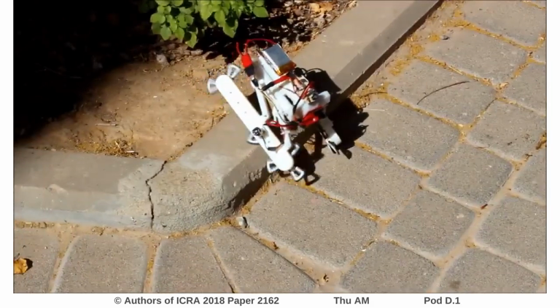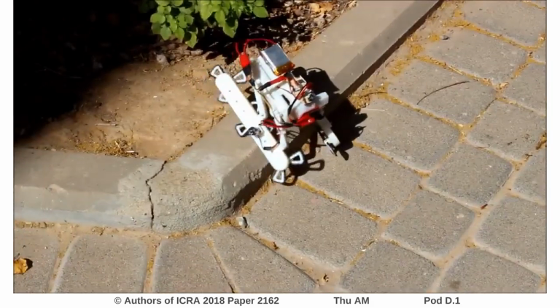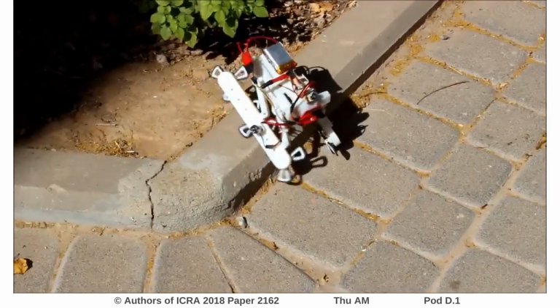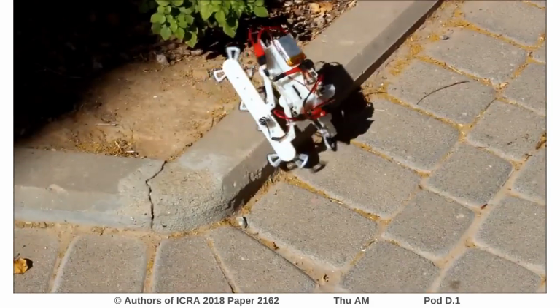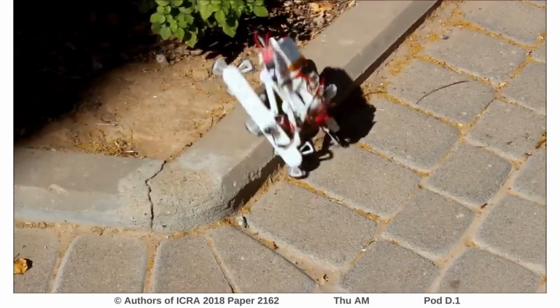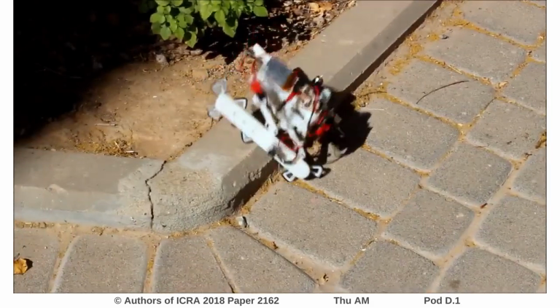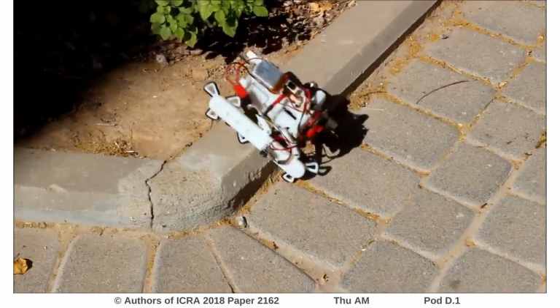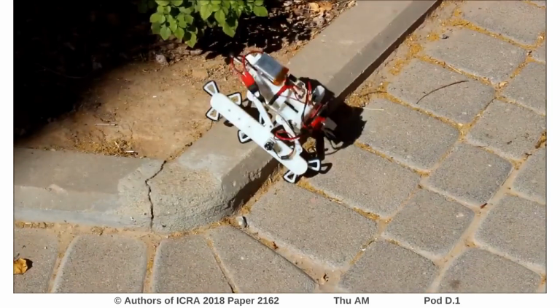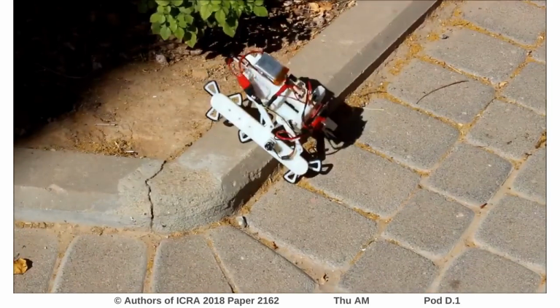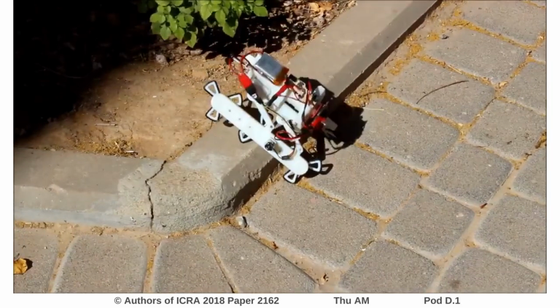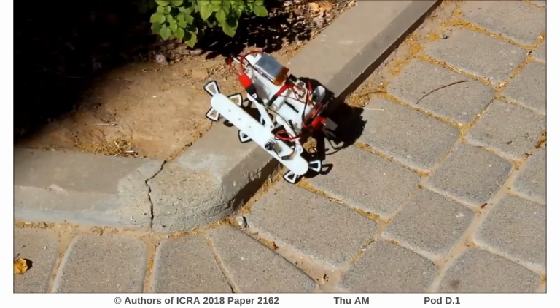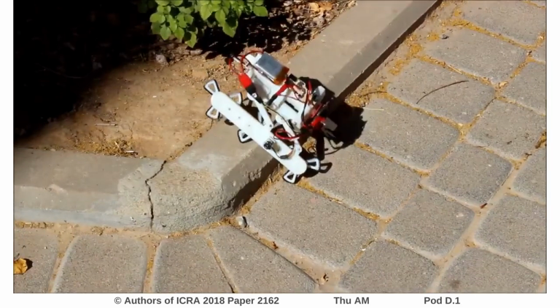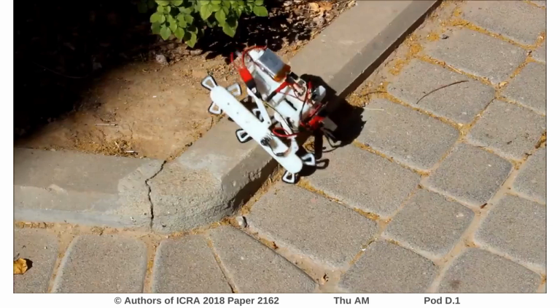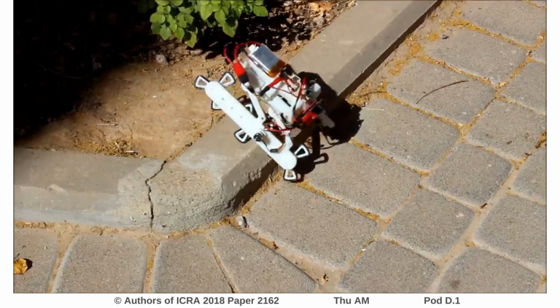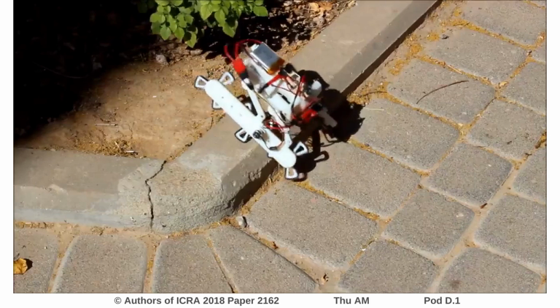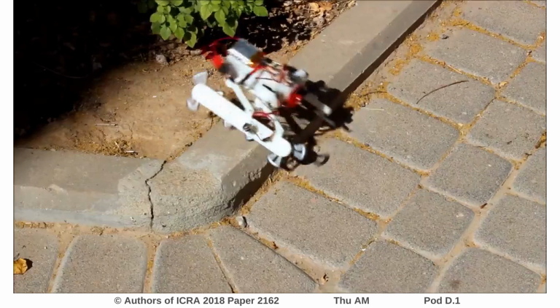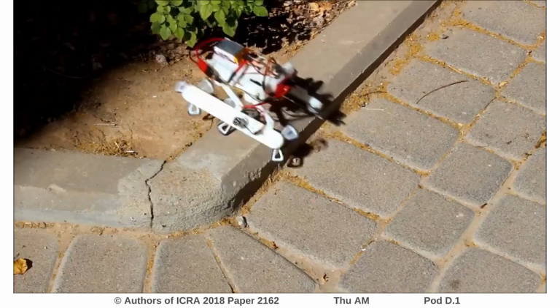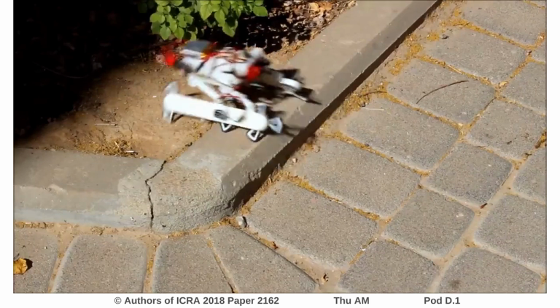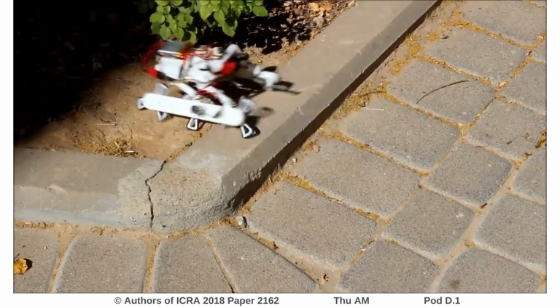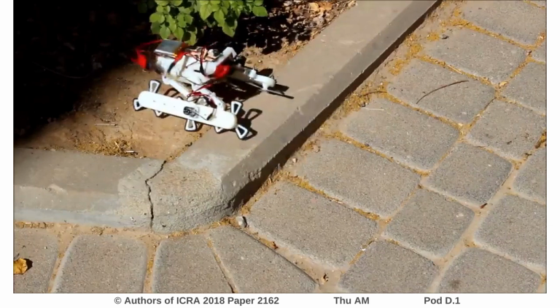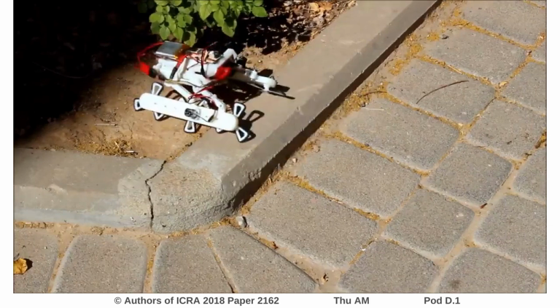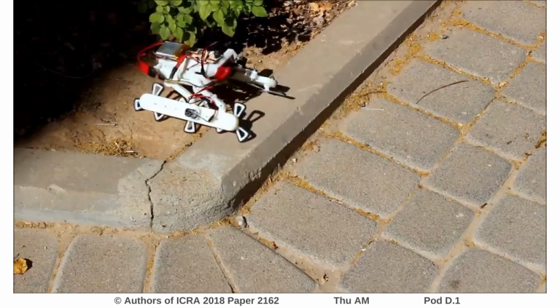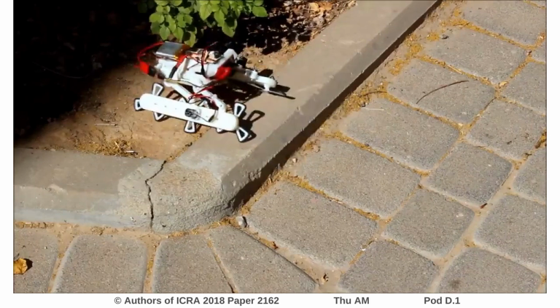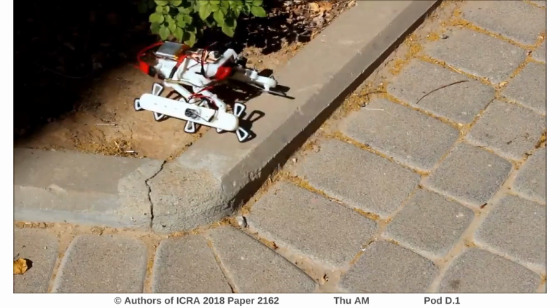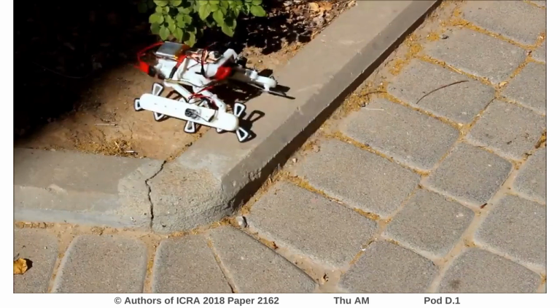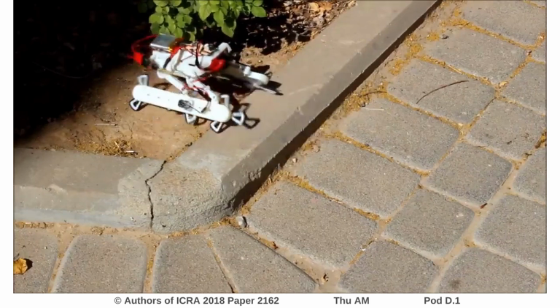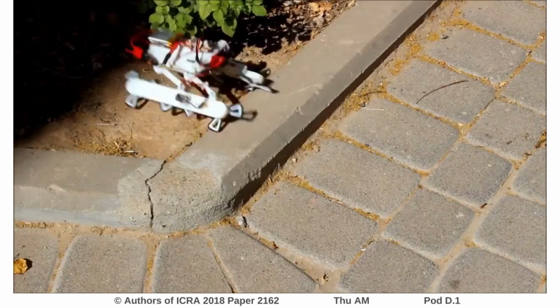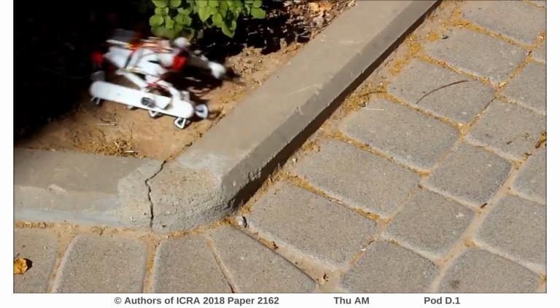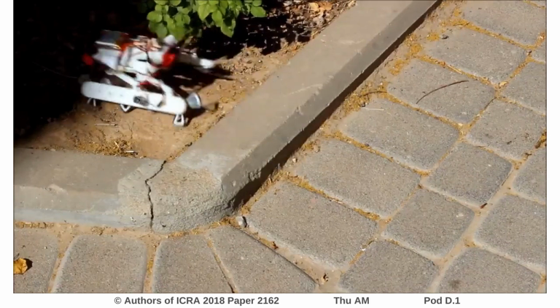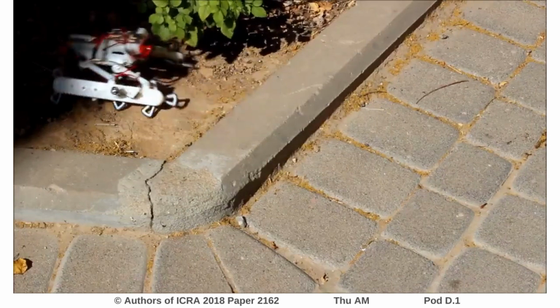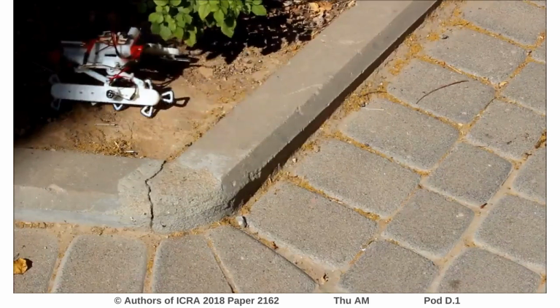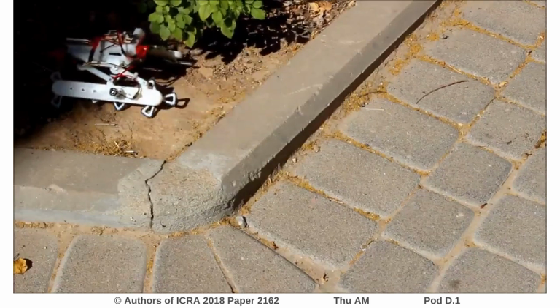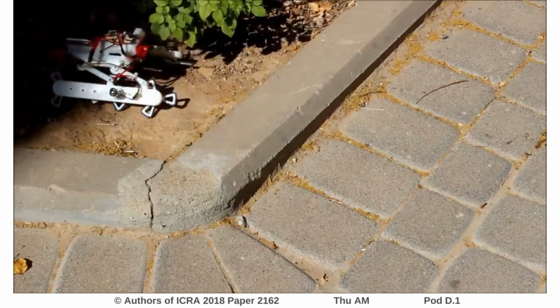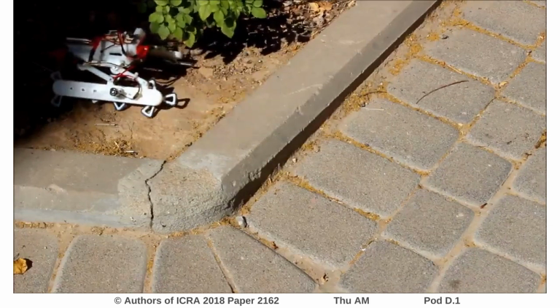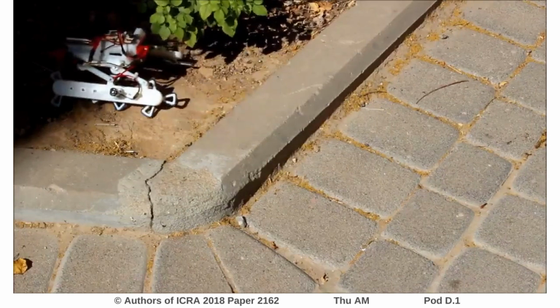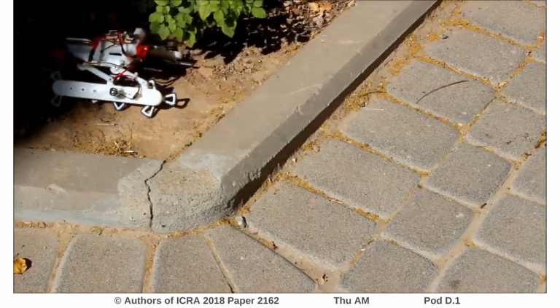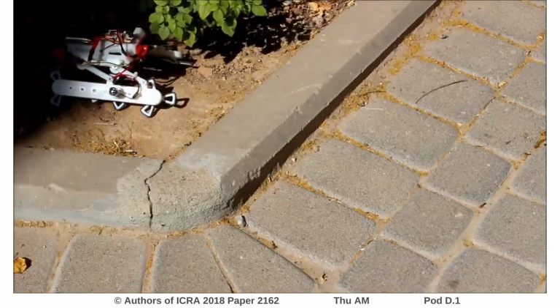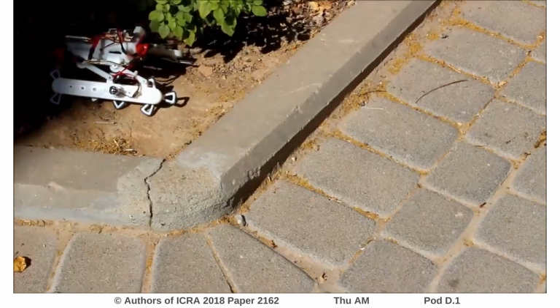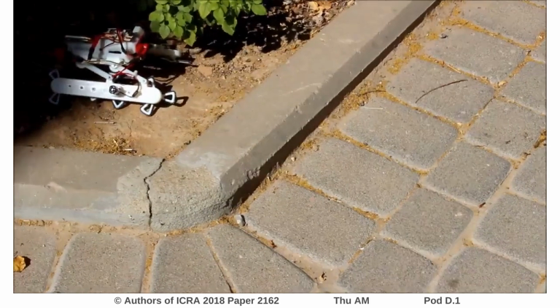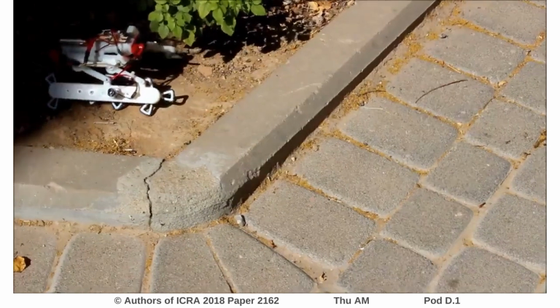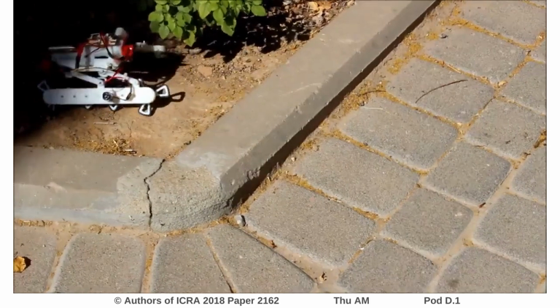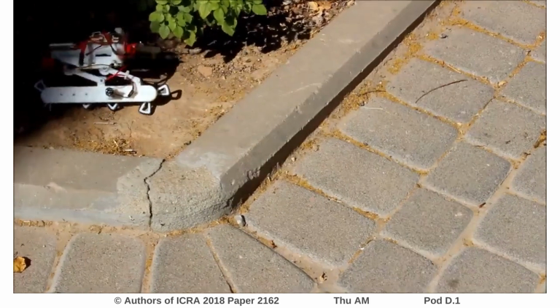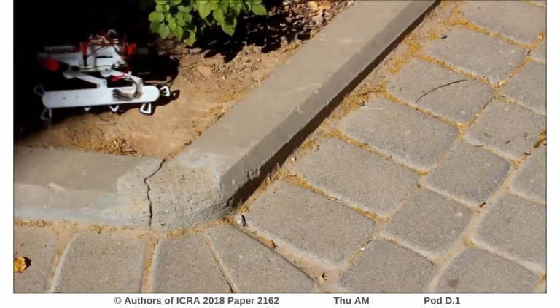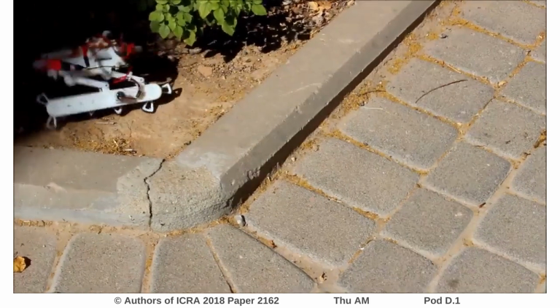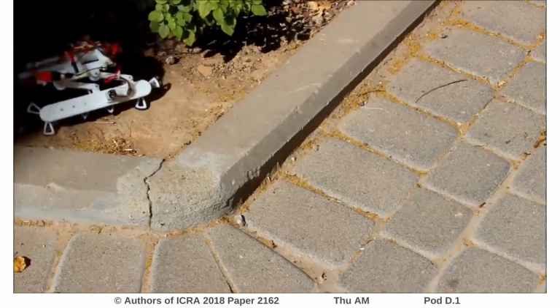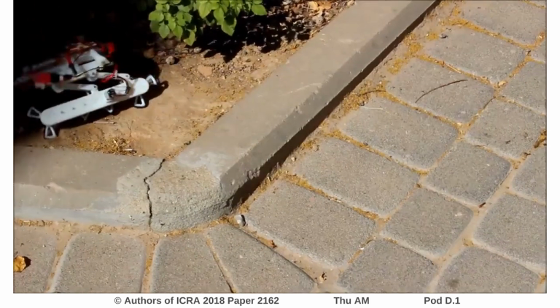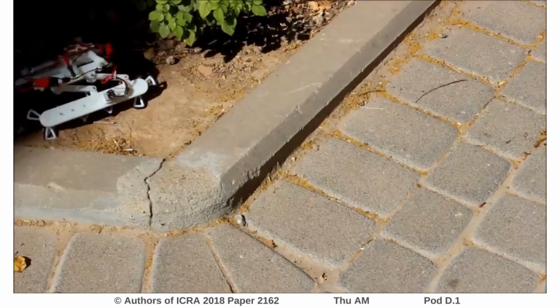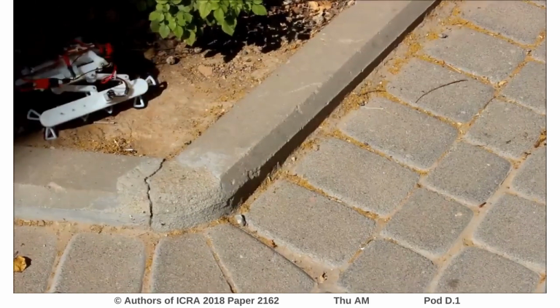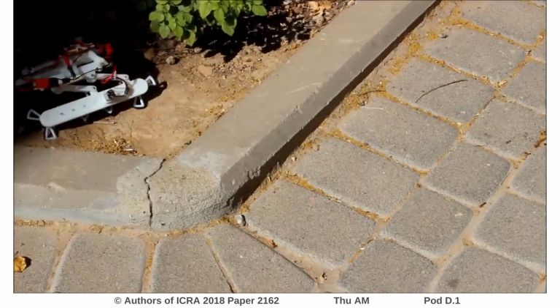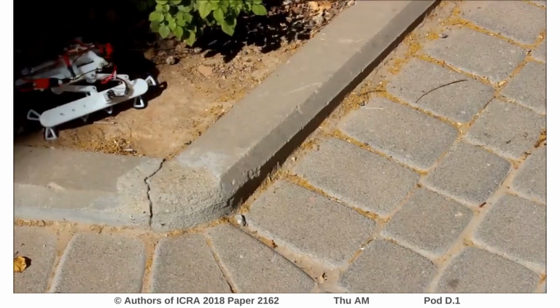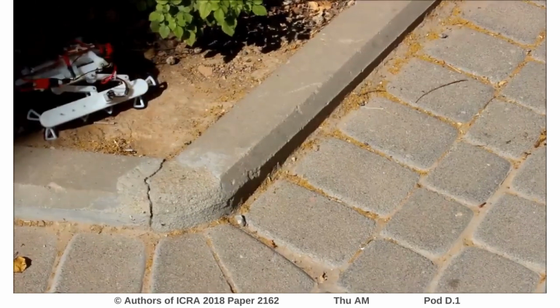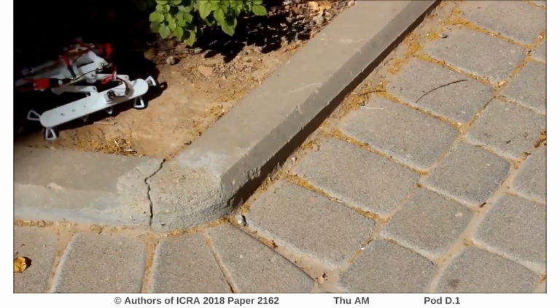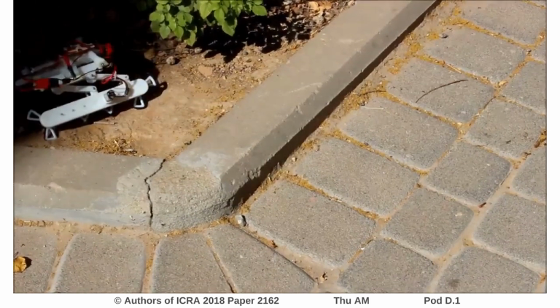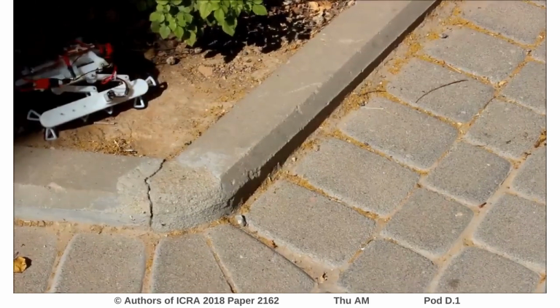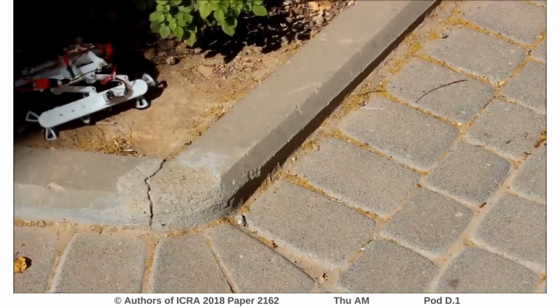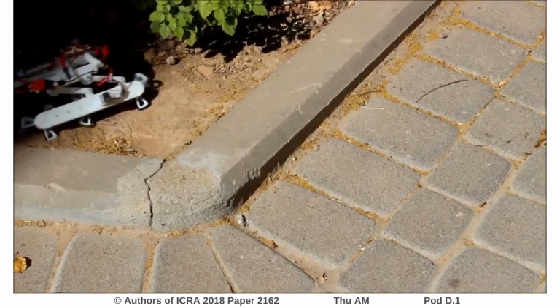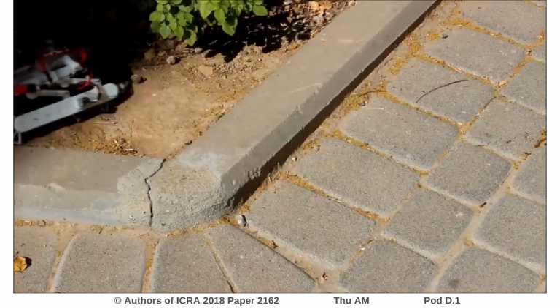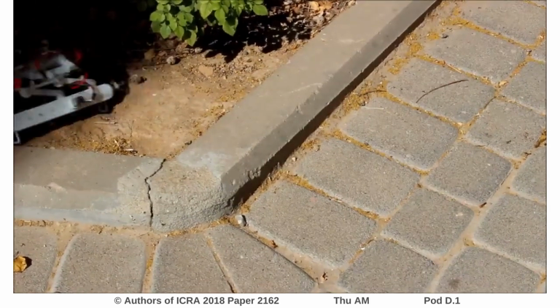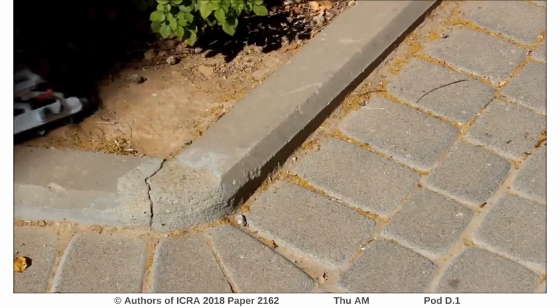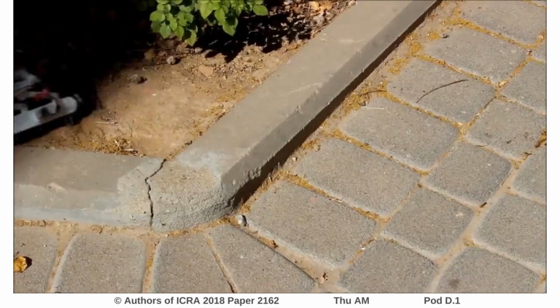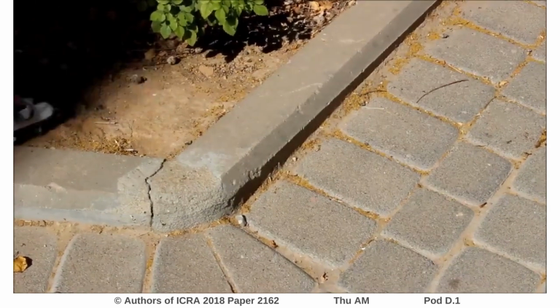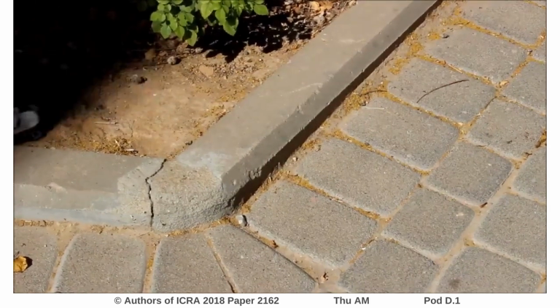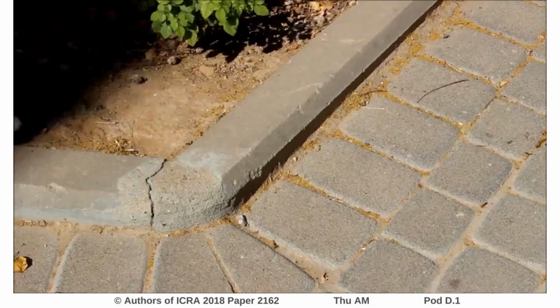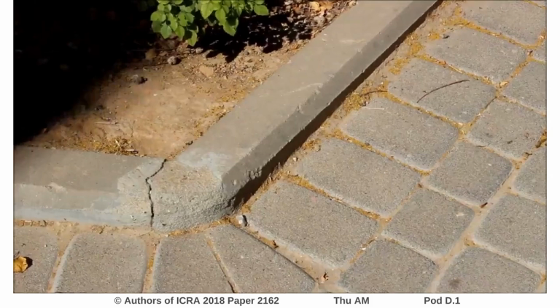The robot was tested outdoors and was found to be excellent in overcoming different obstacles.